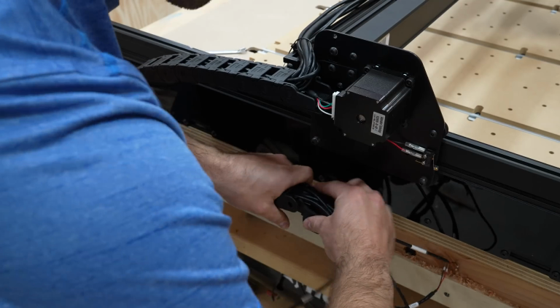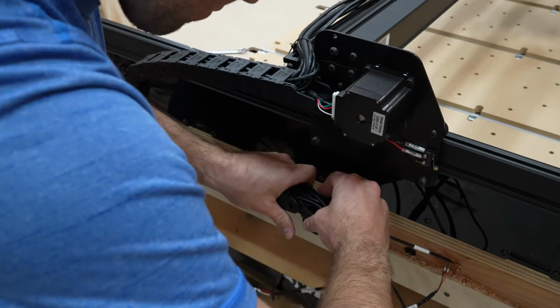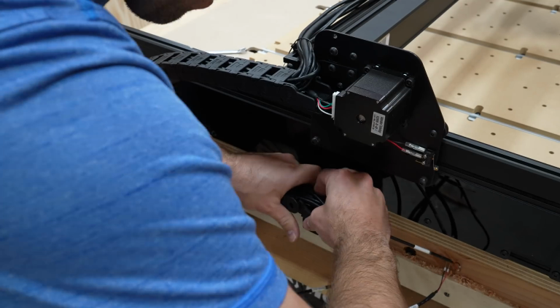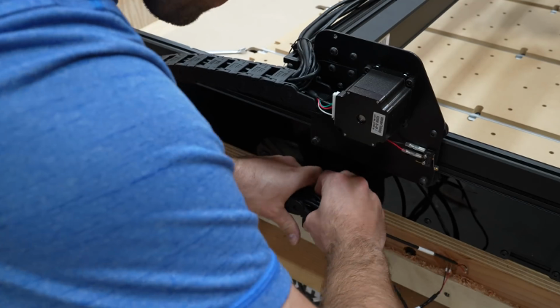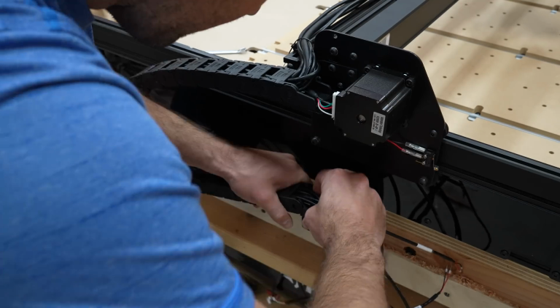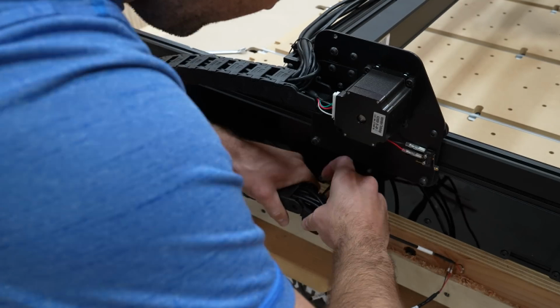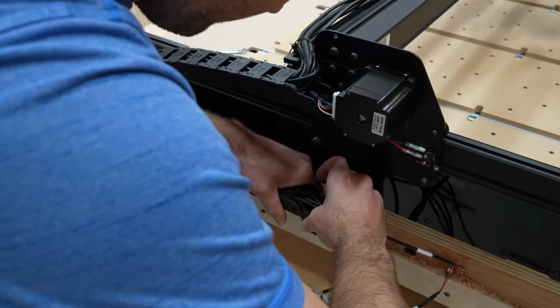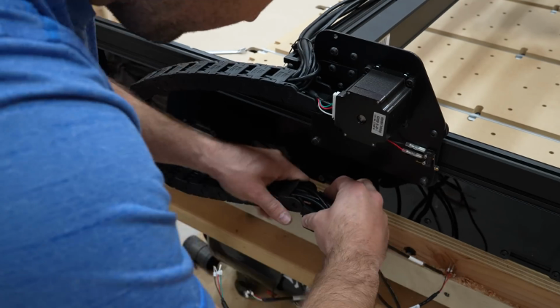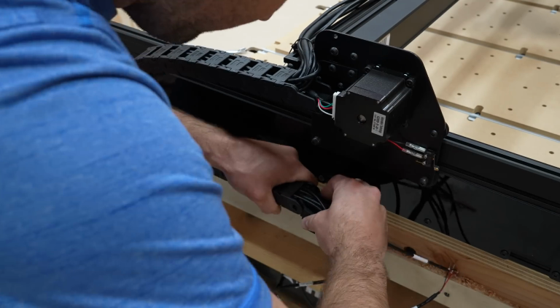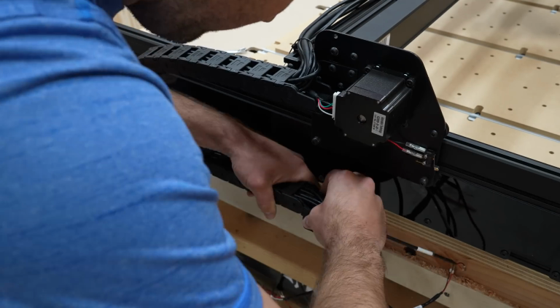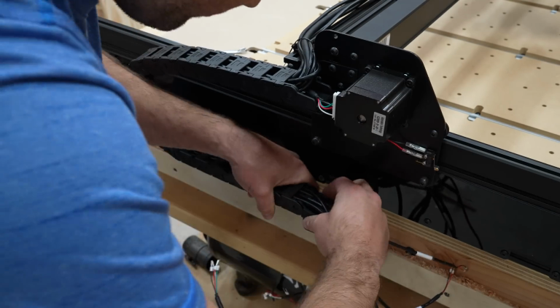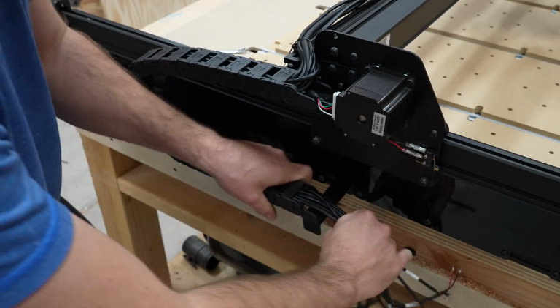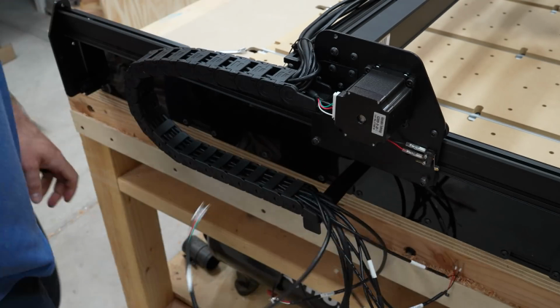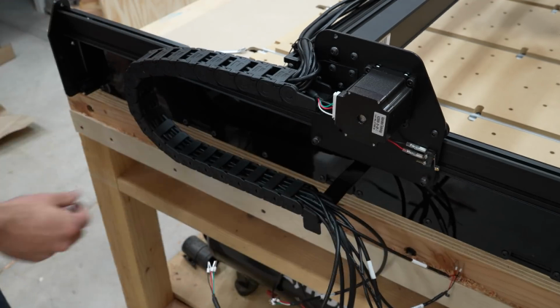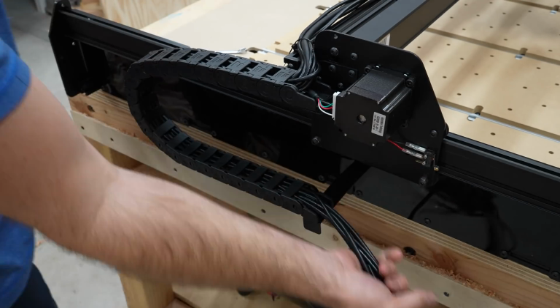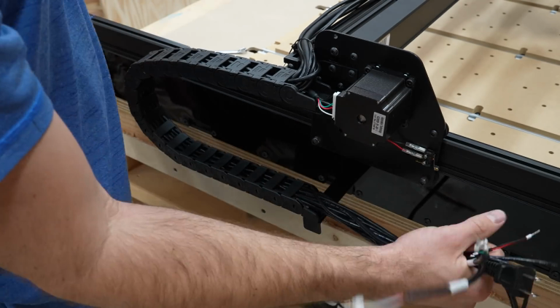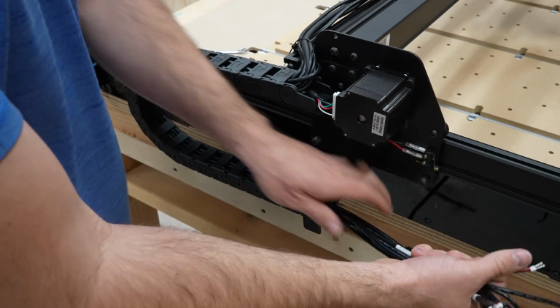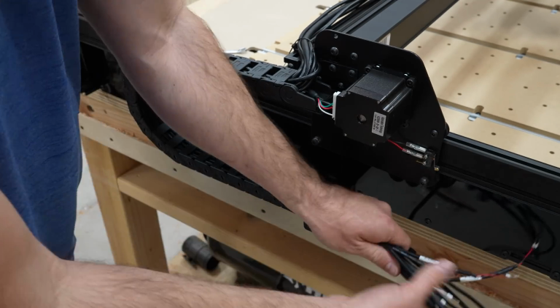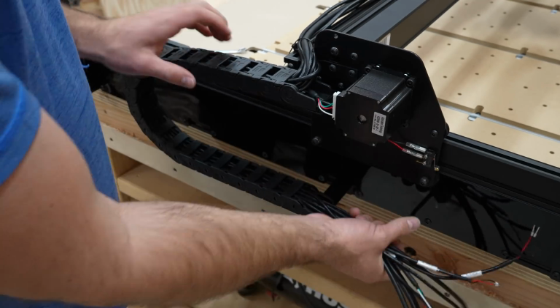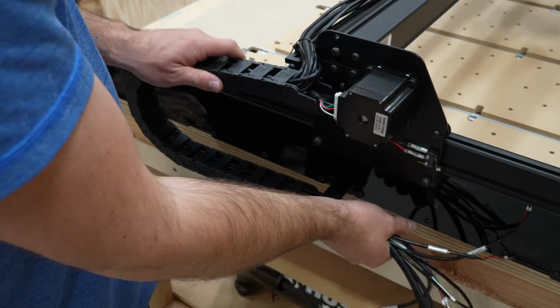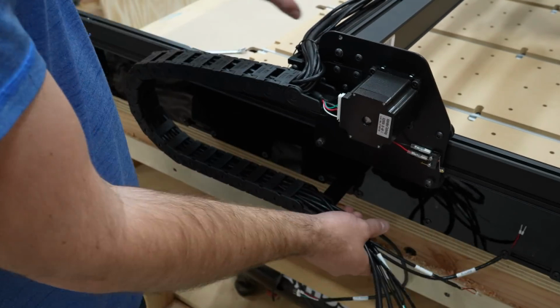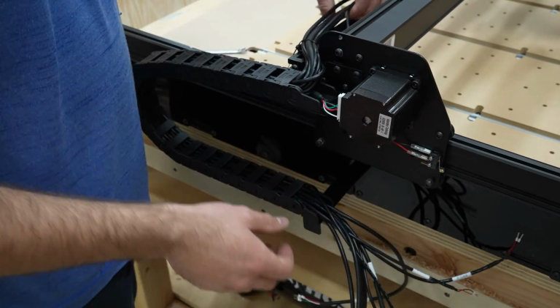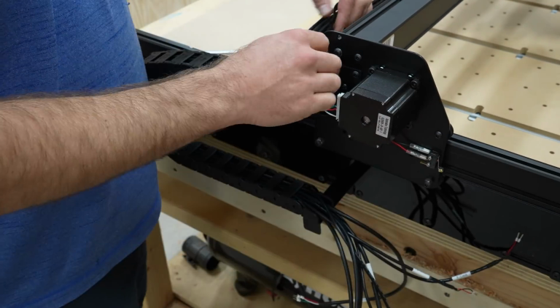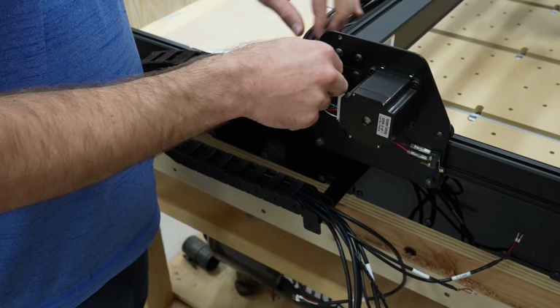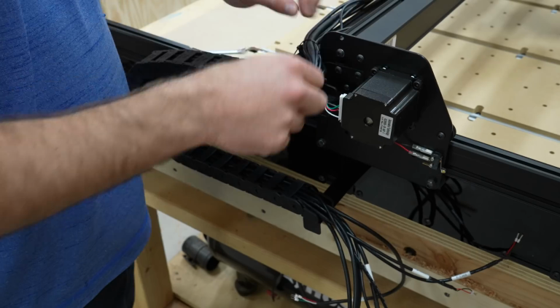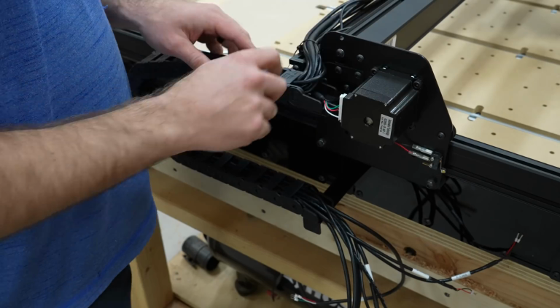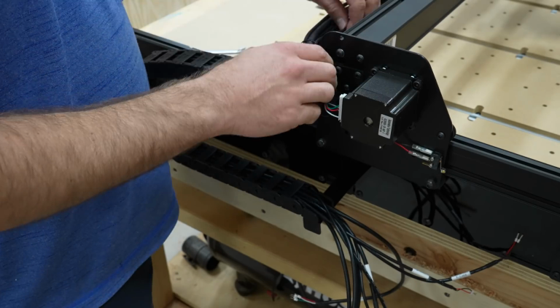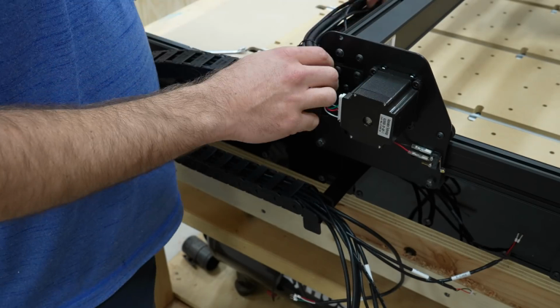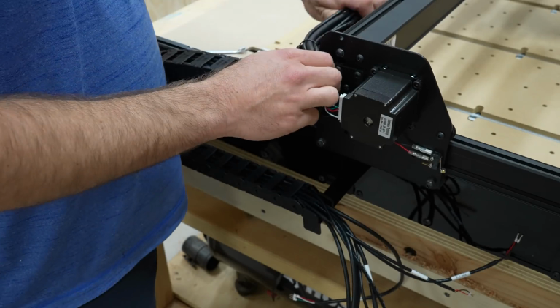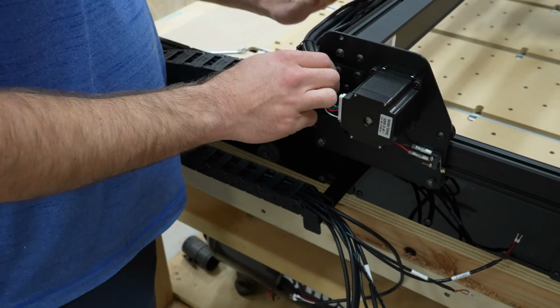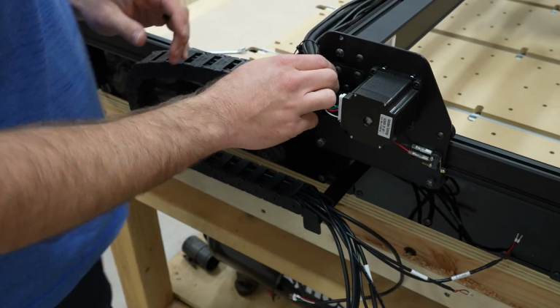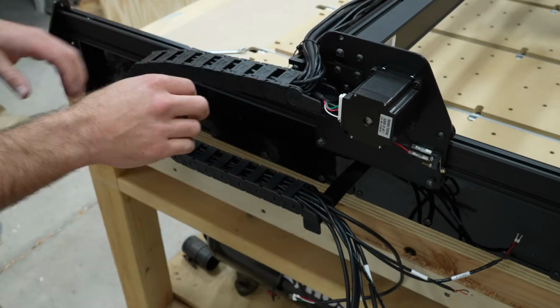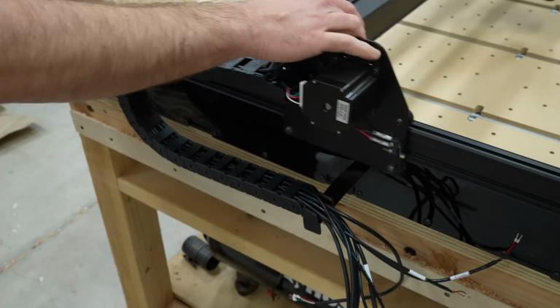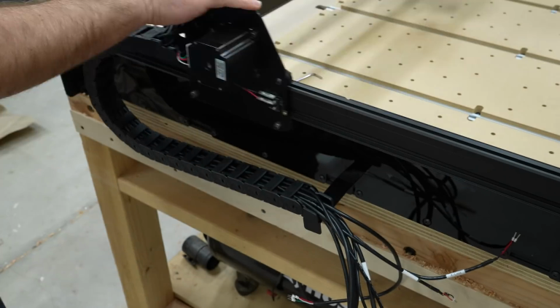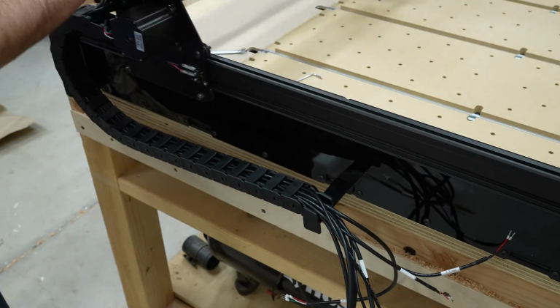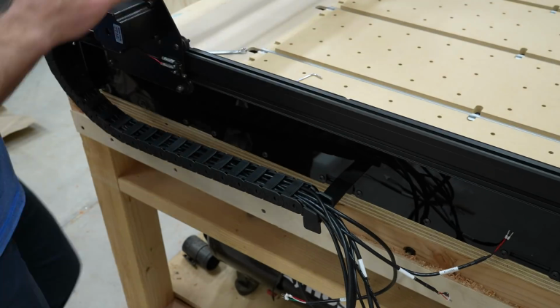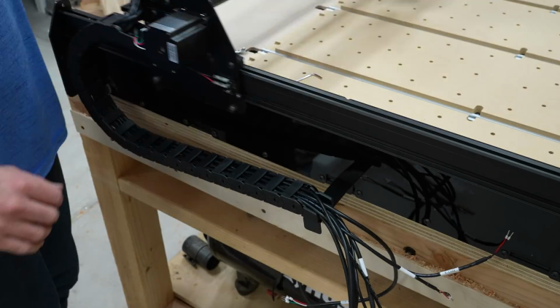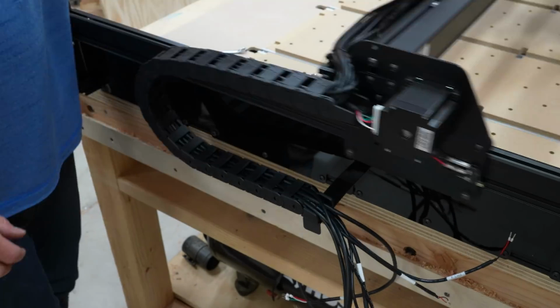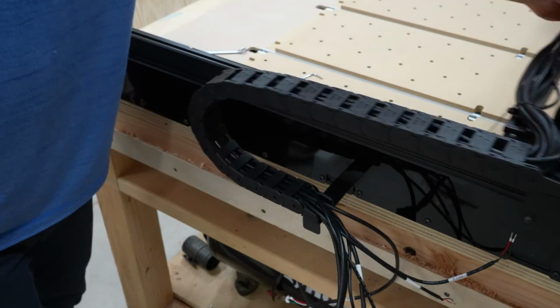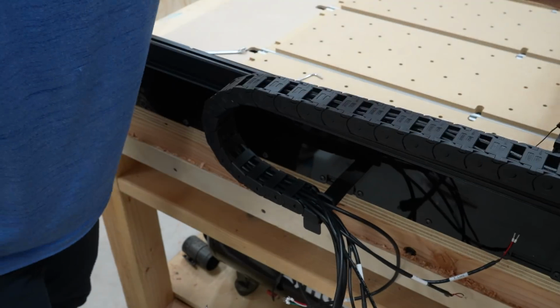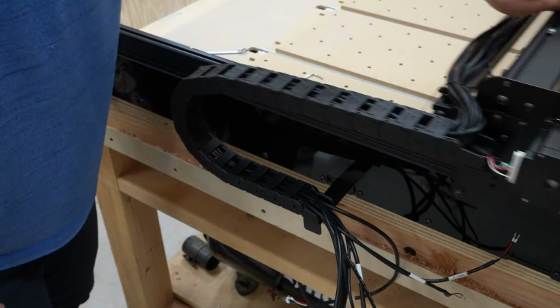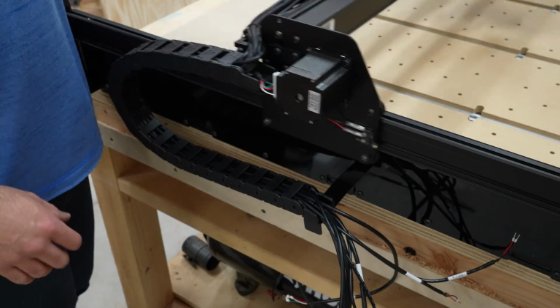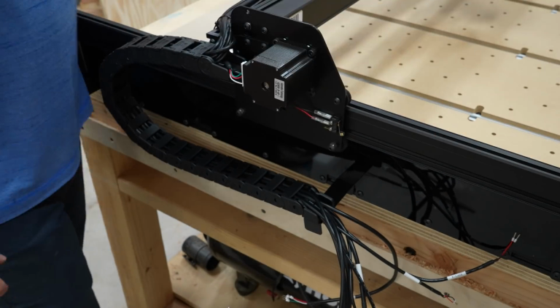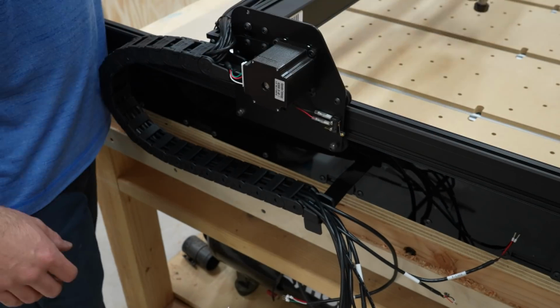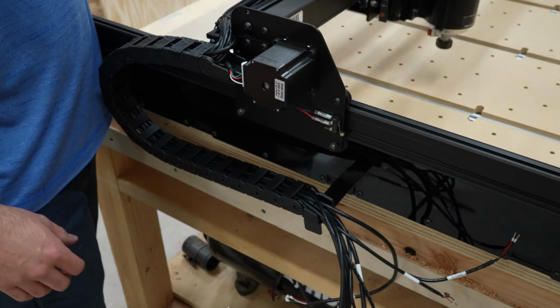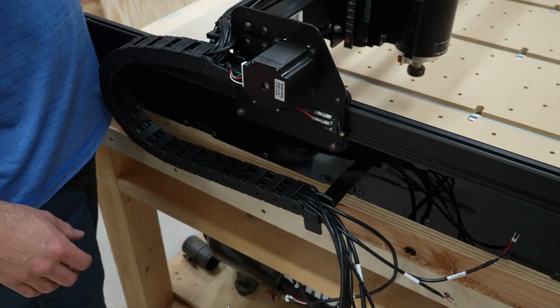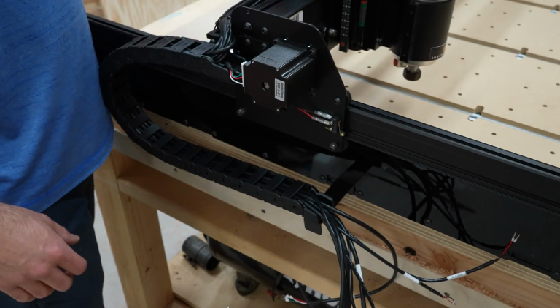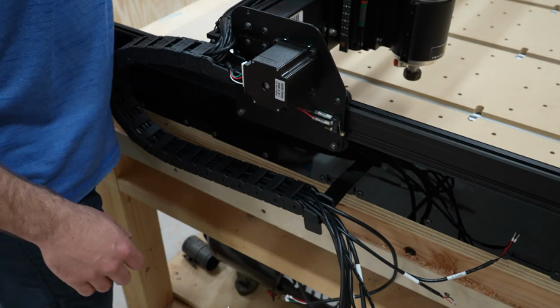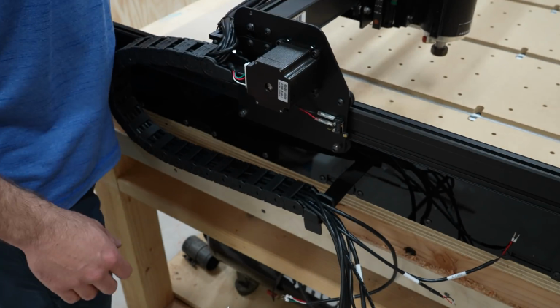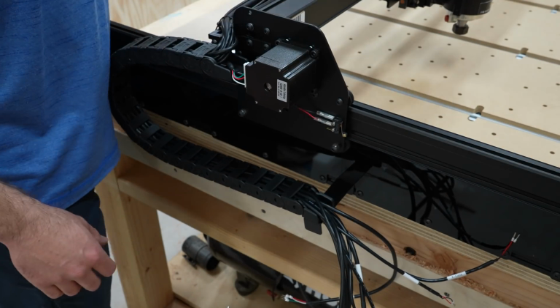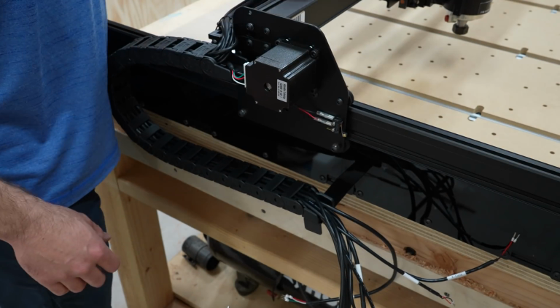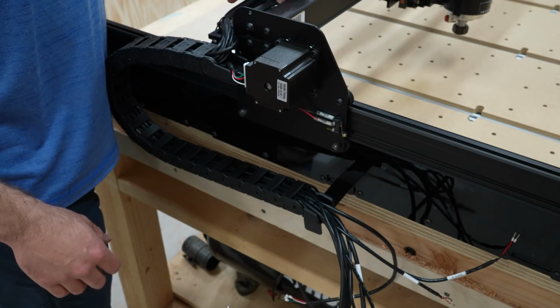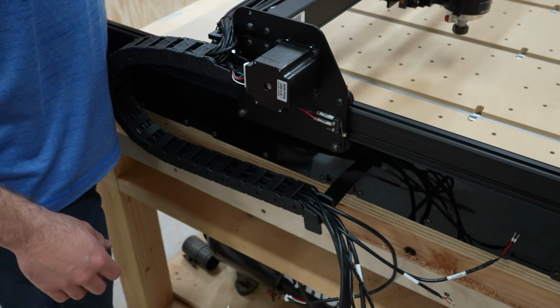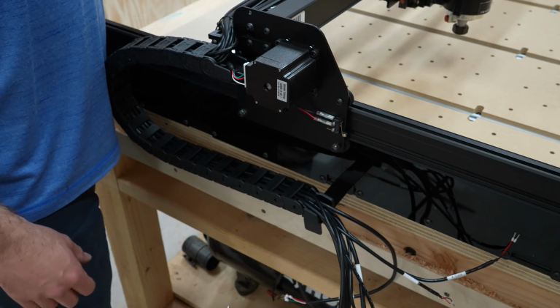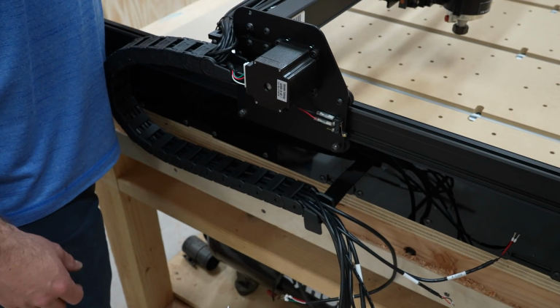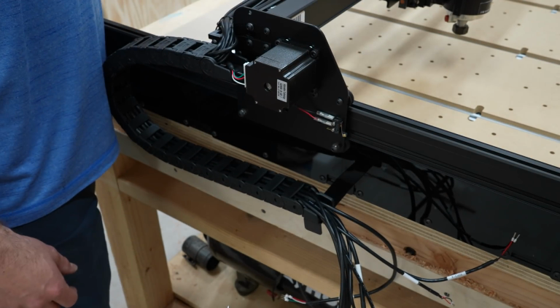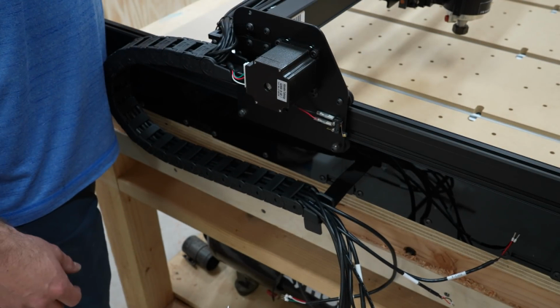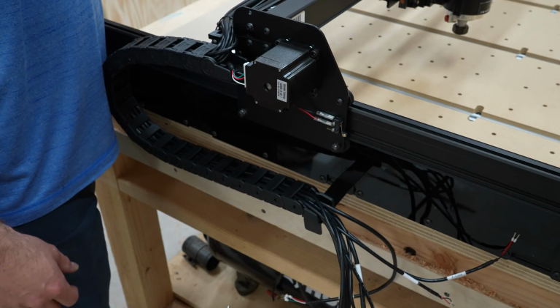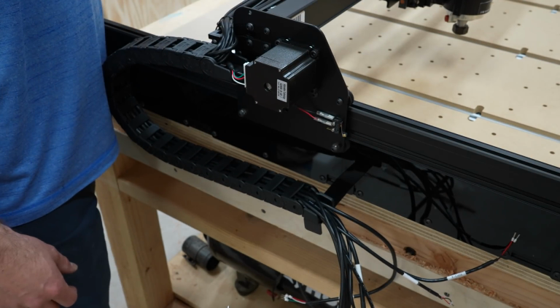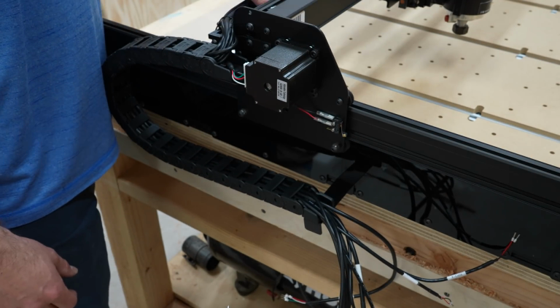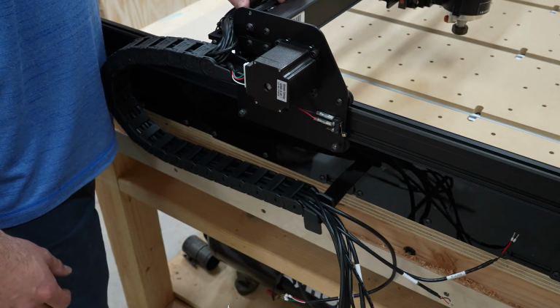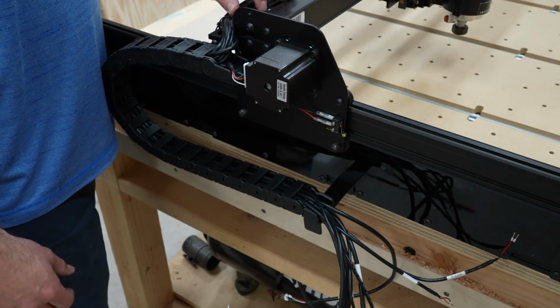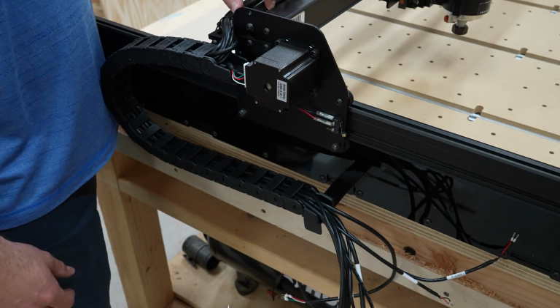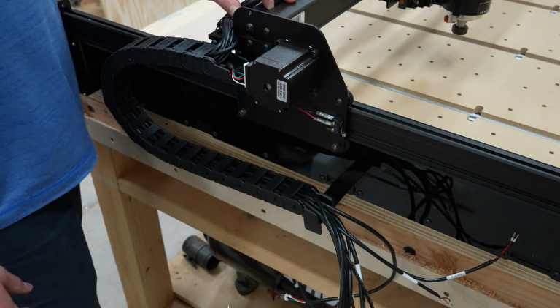It's so cool to see this machine come together as each new piece is assembled. Next is the drive belts that will allow the motors to move the router all around the work area. That's it for now — see ya.